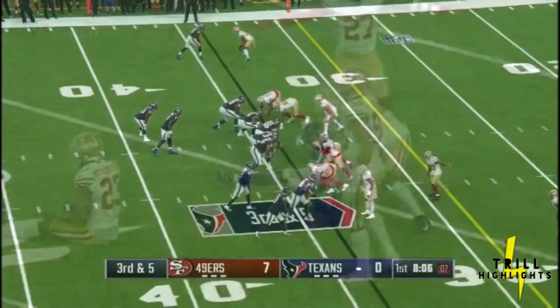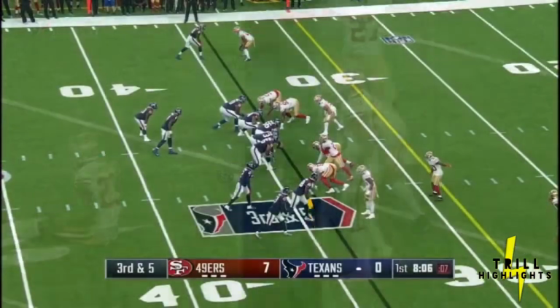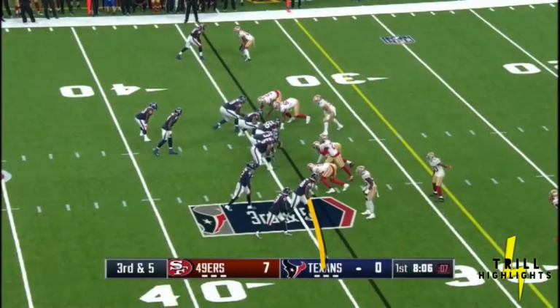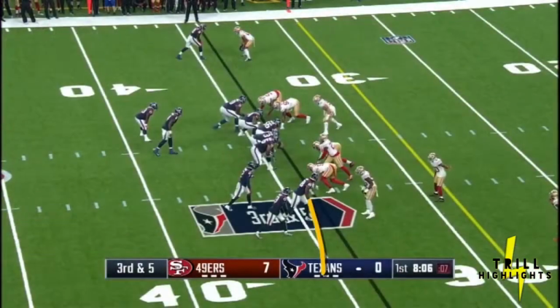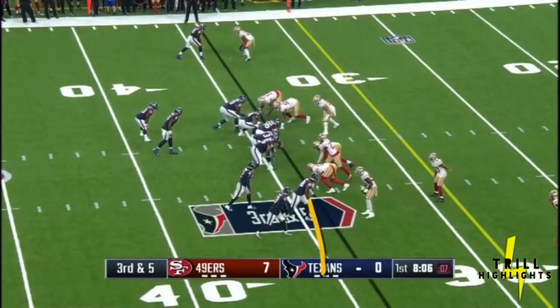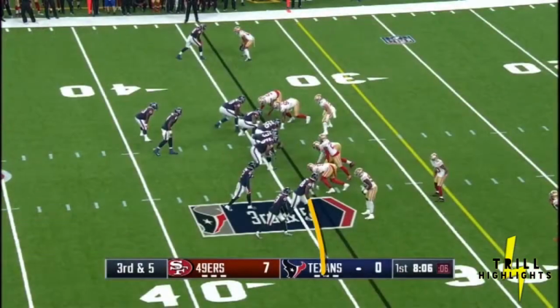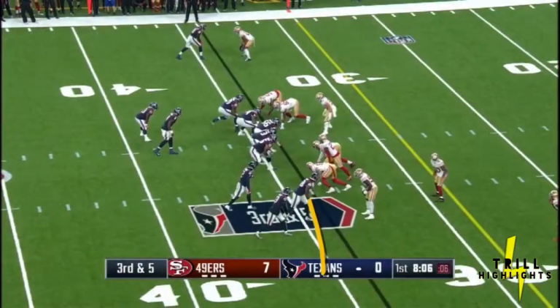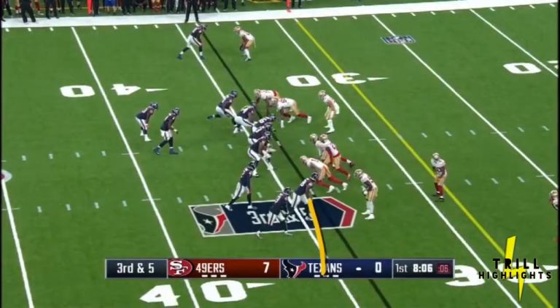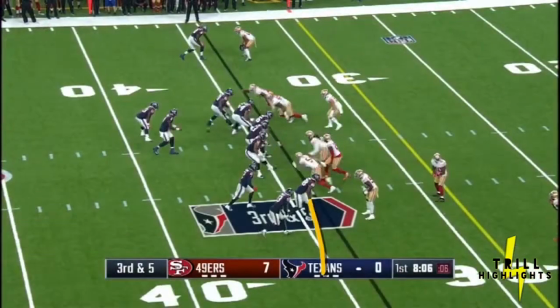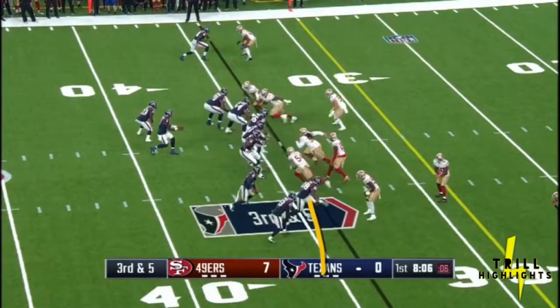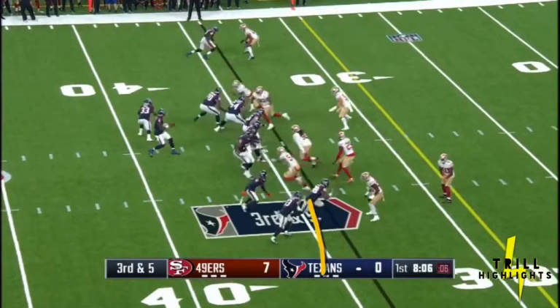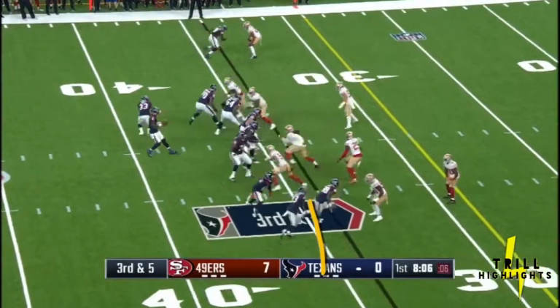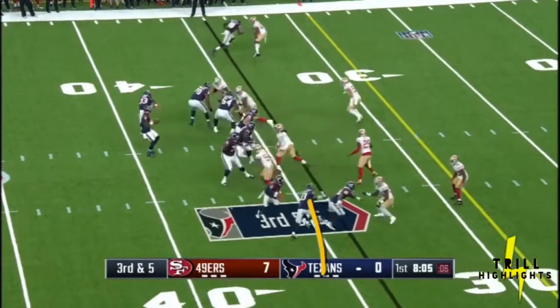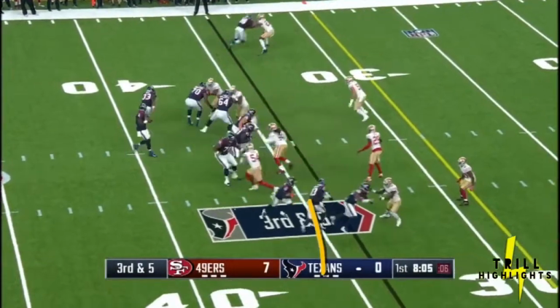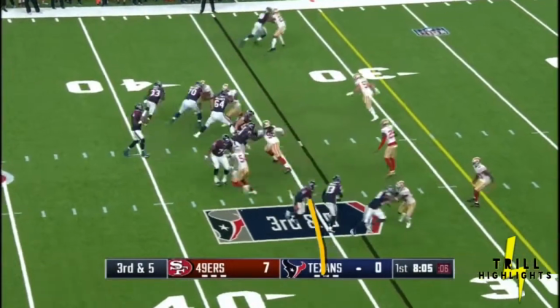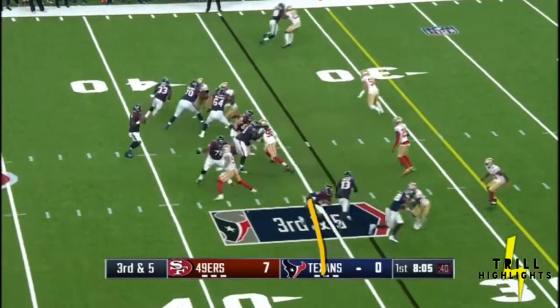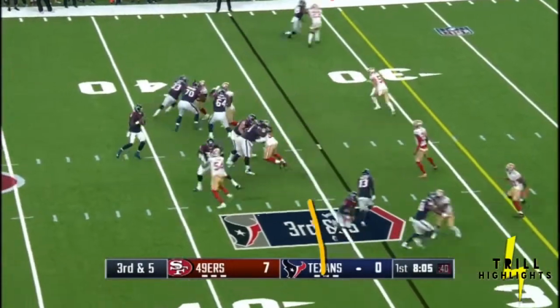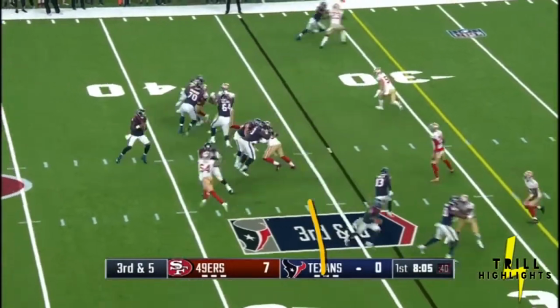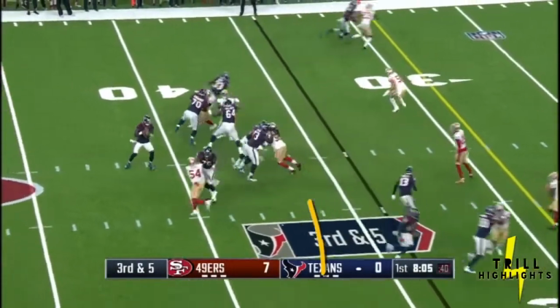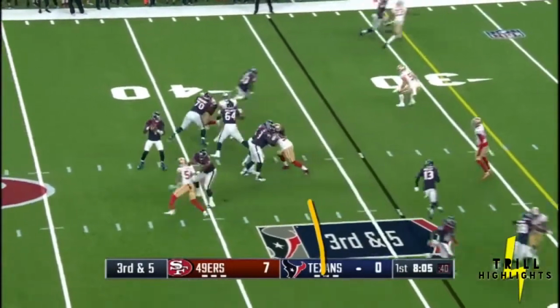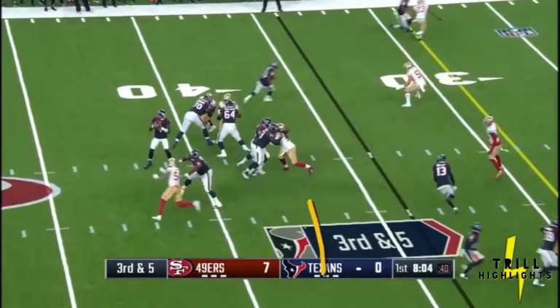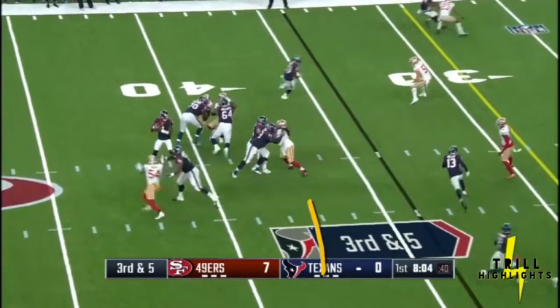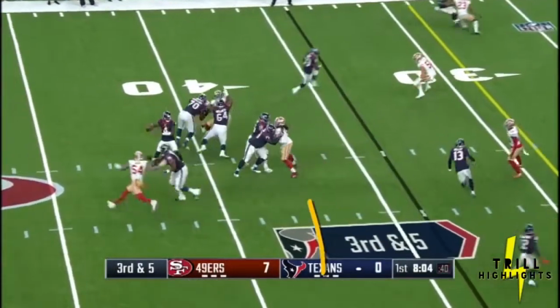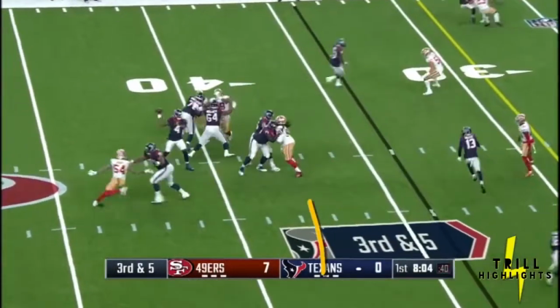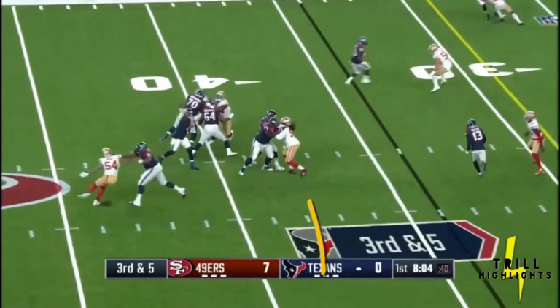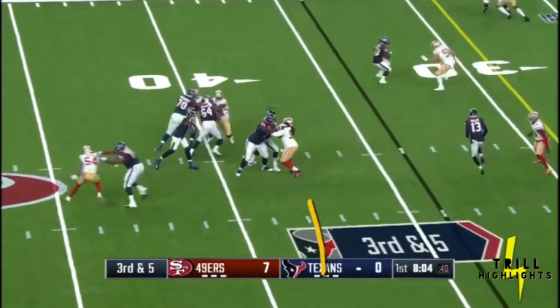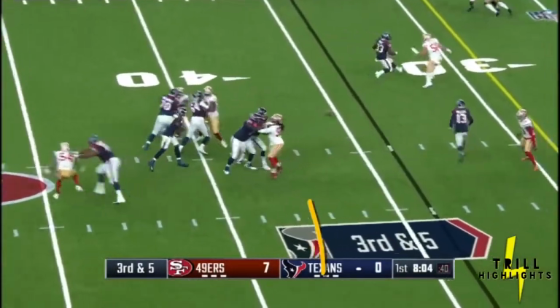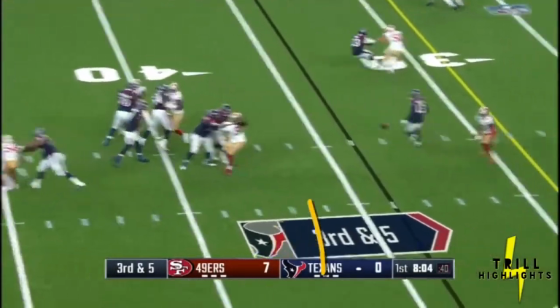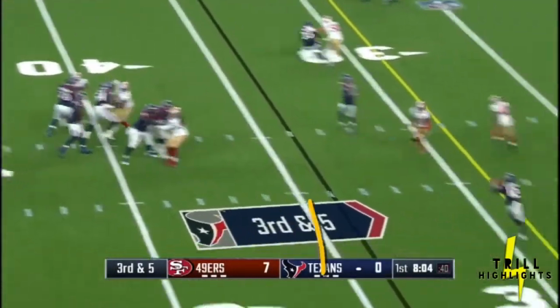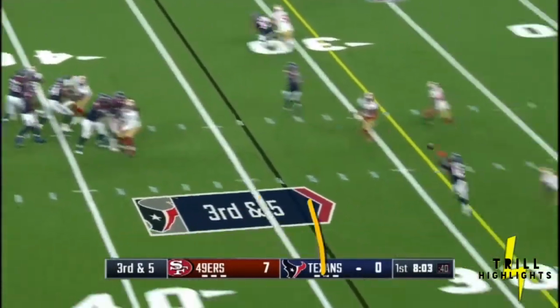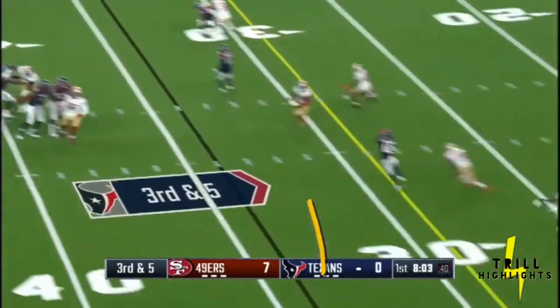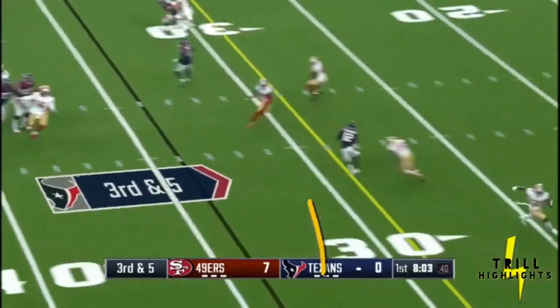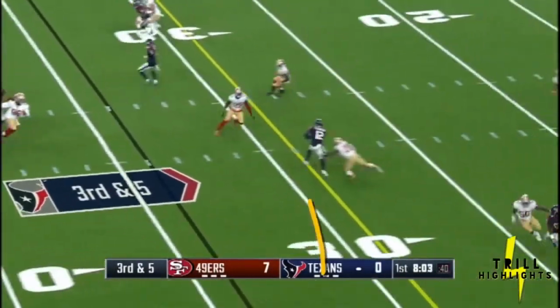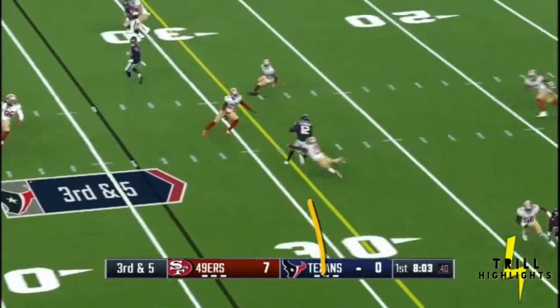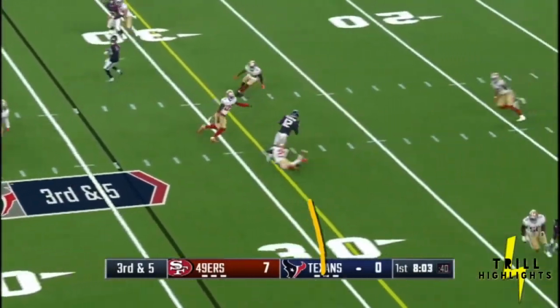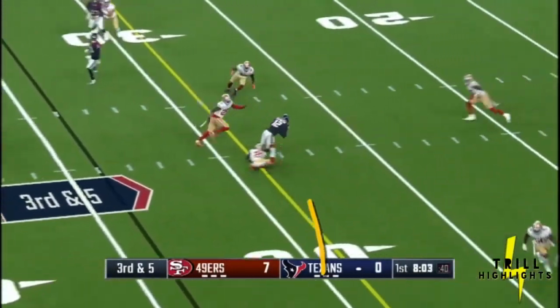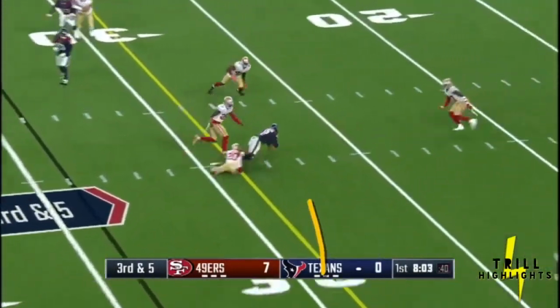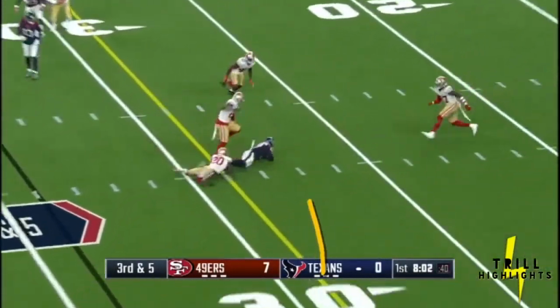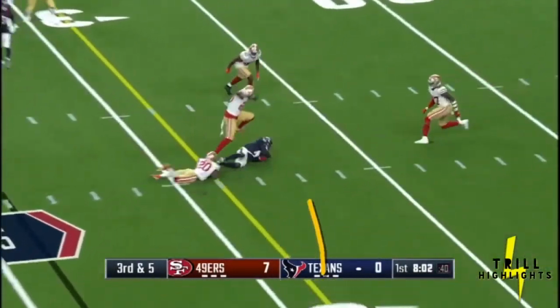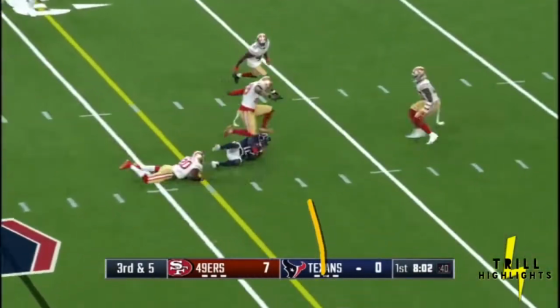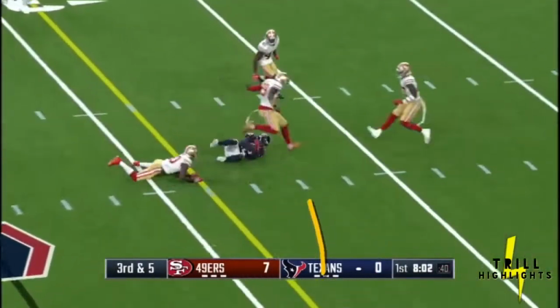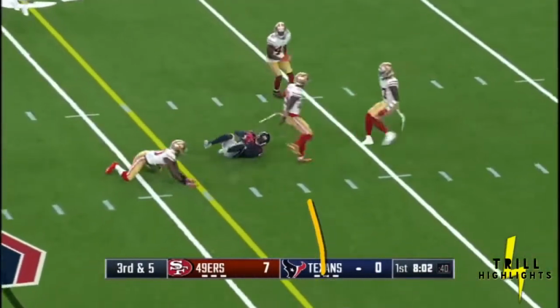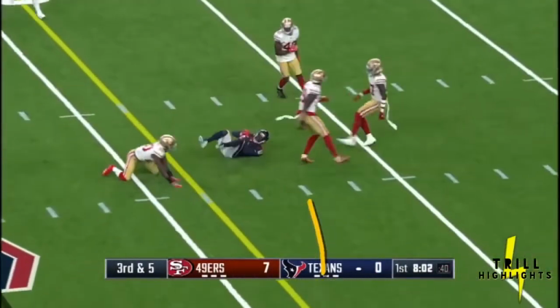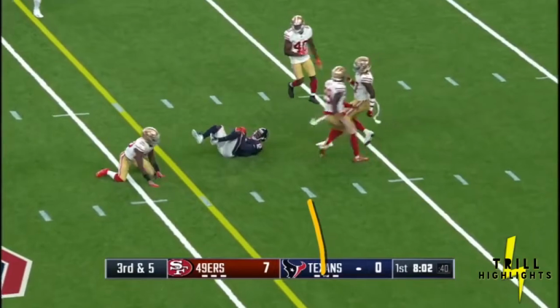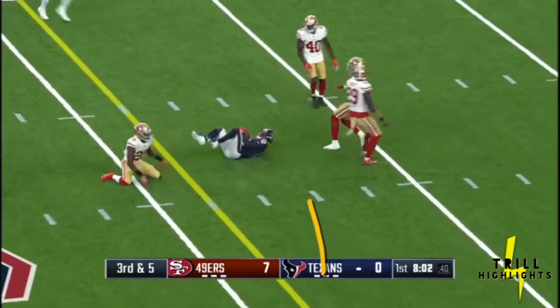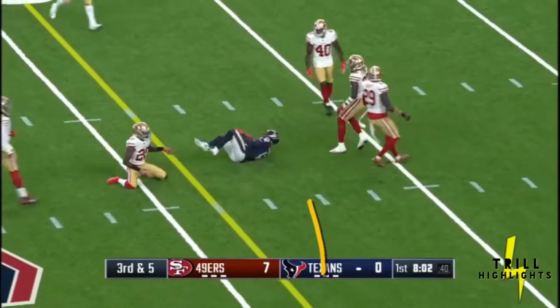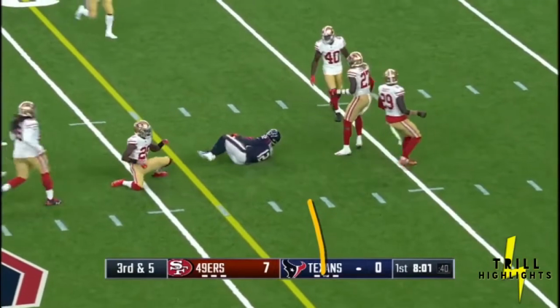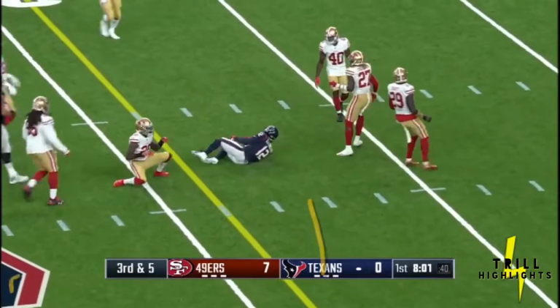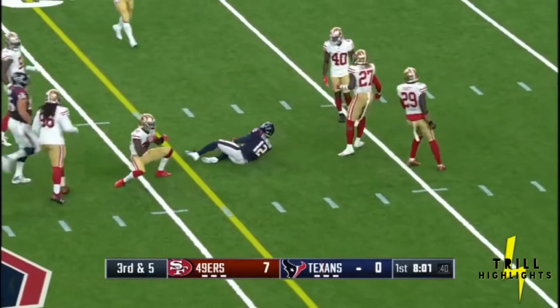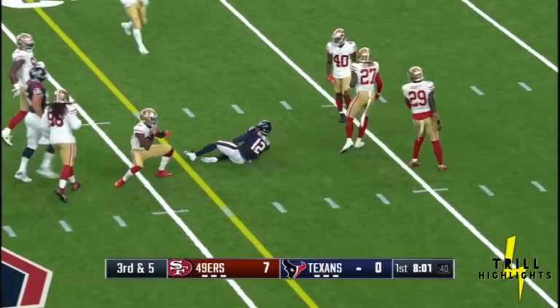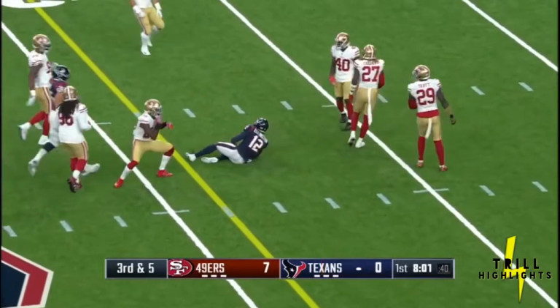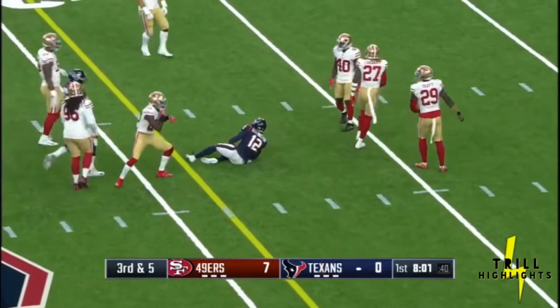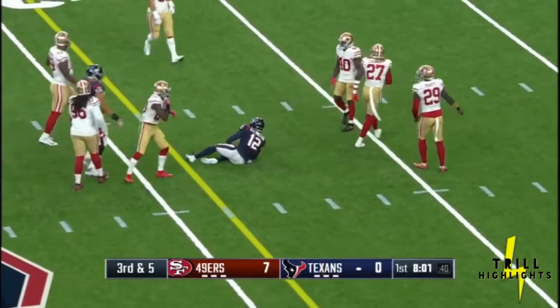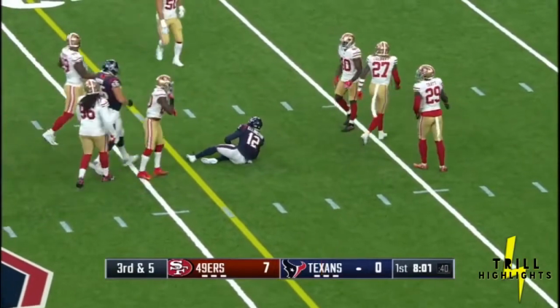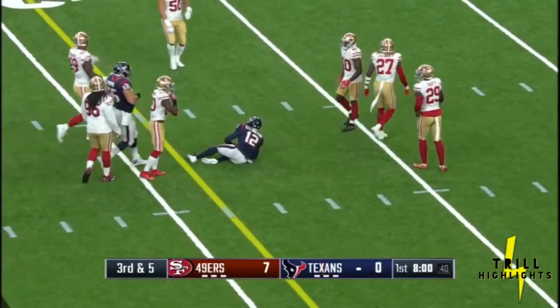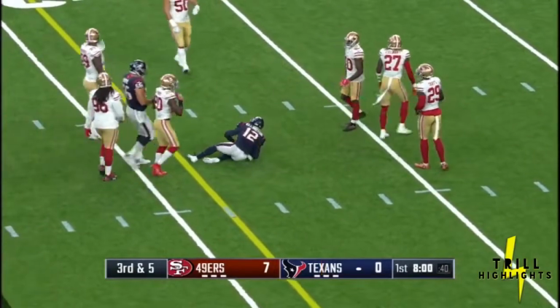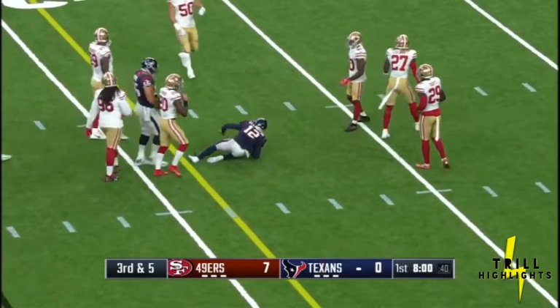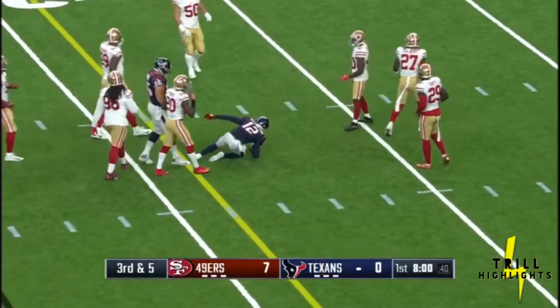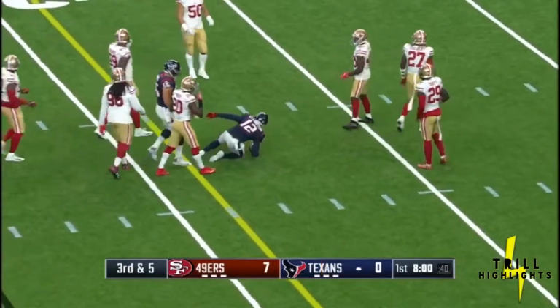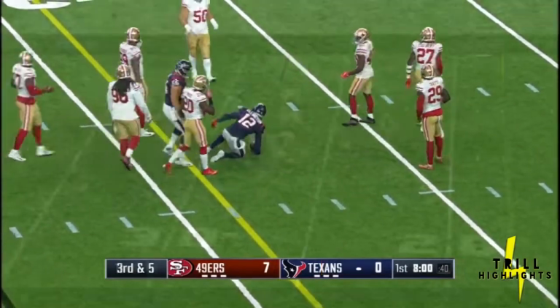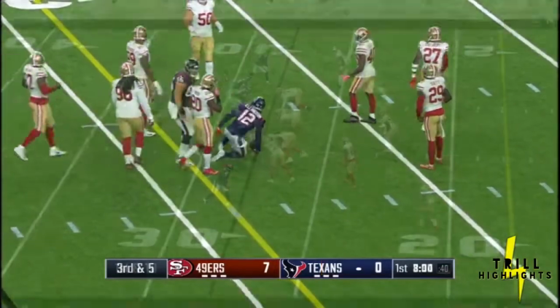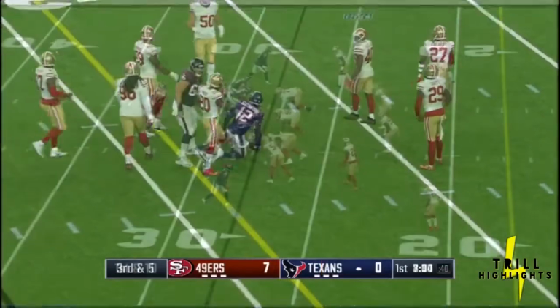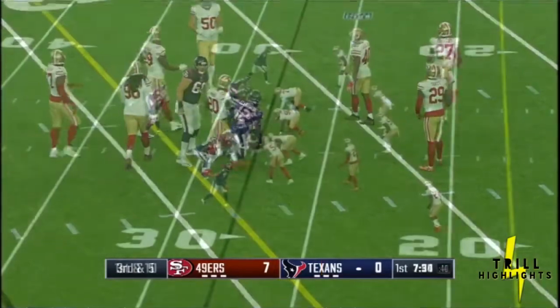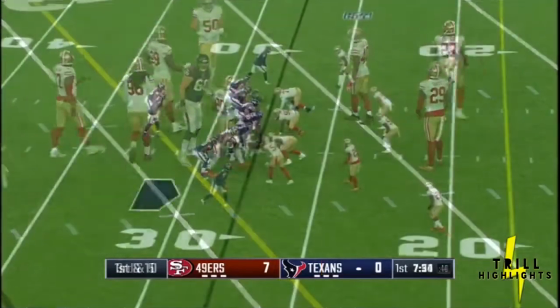Combination route down here. Watson to Ellington again, and Ellington down to the 28-yard line.